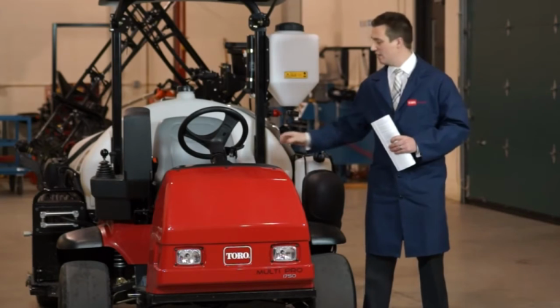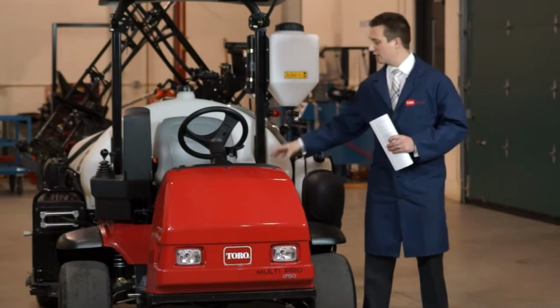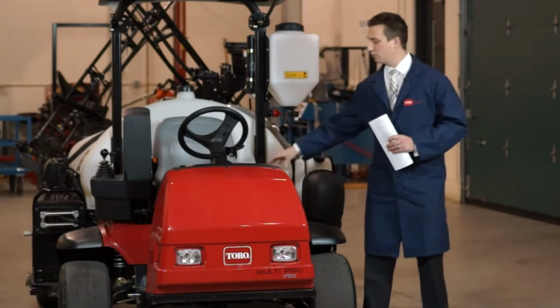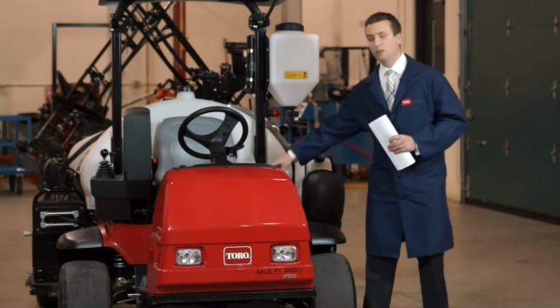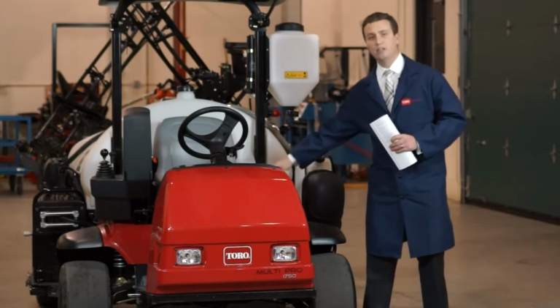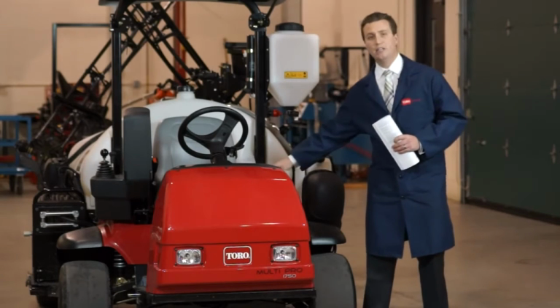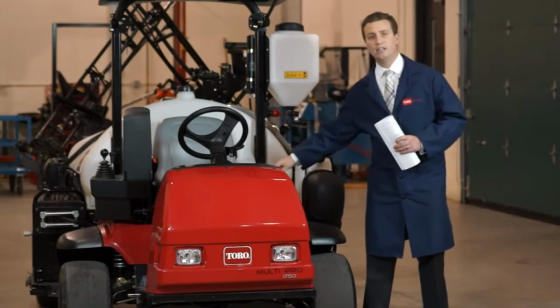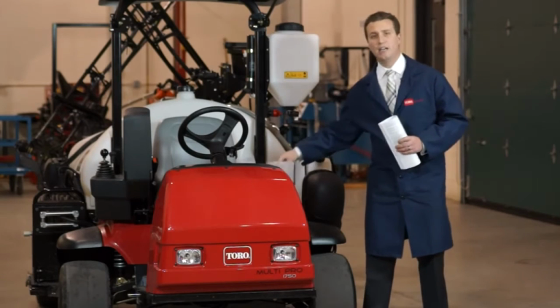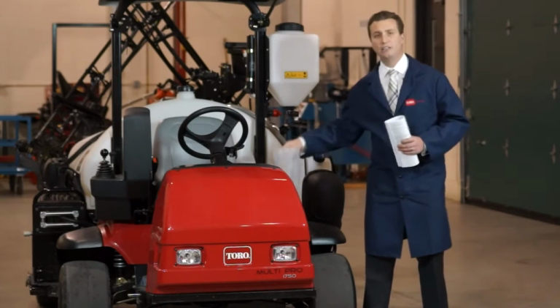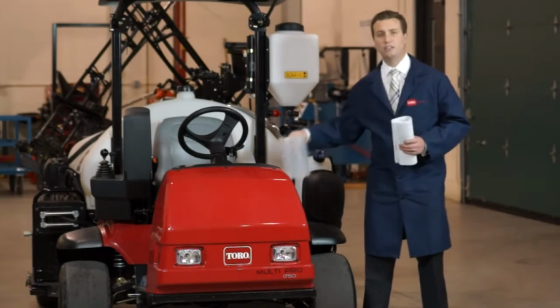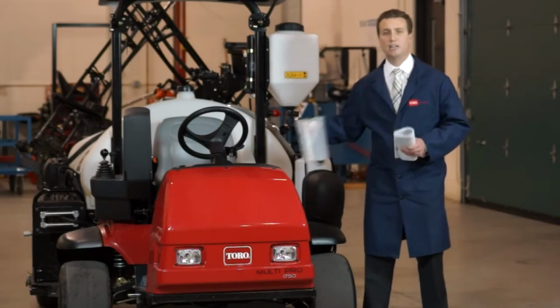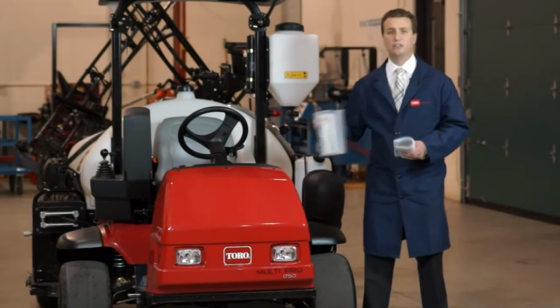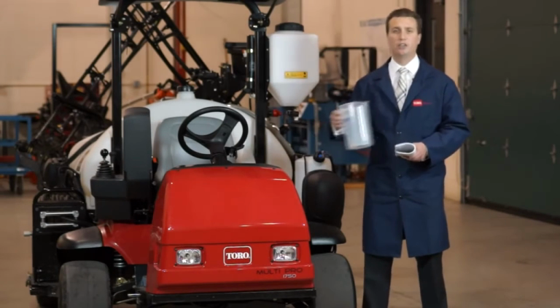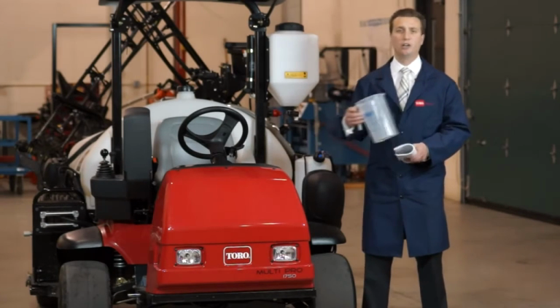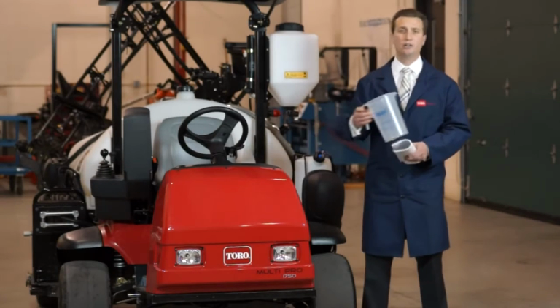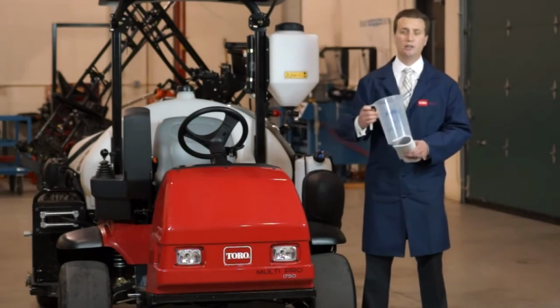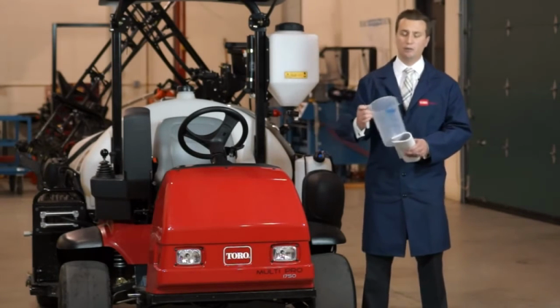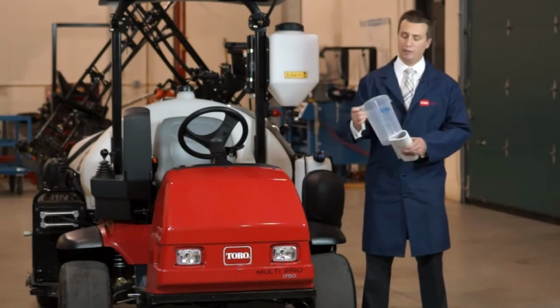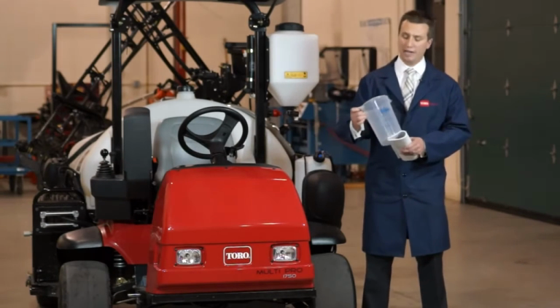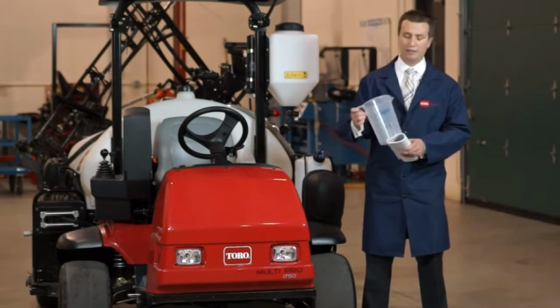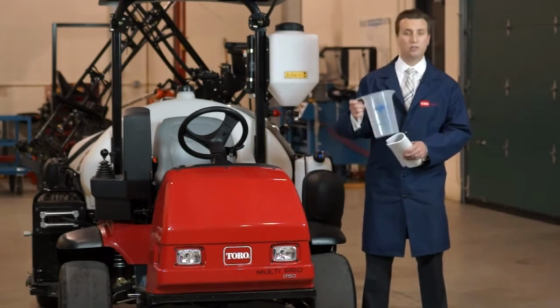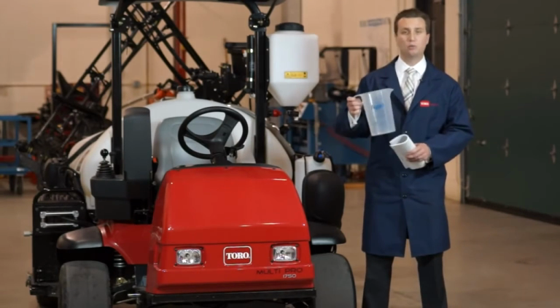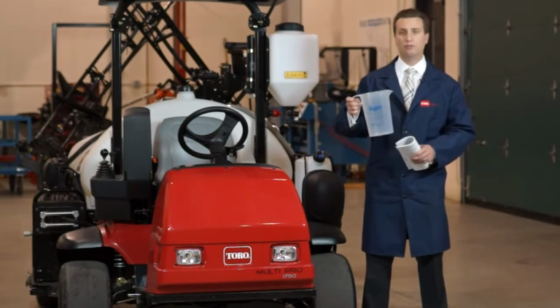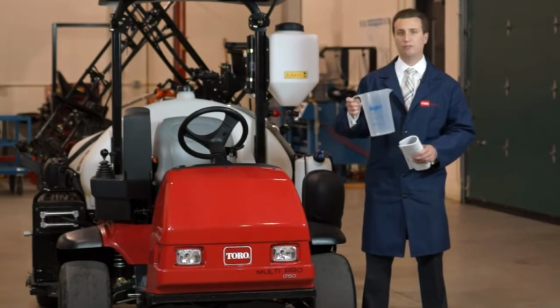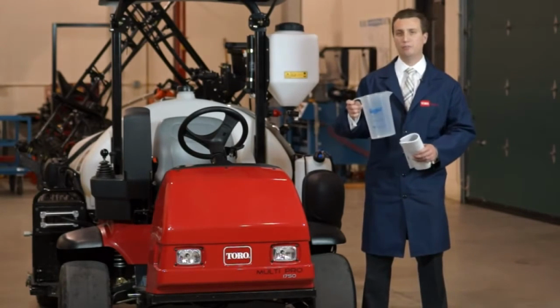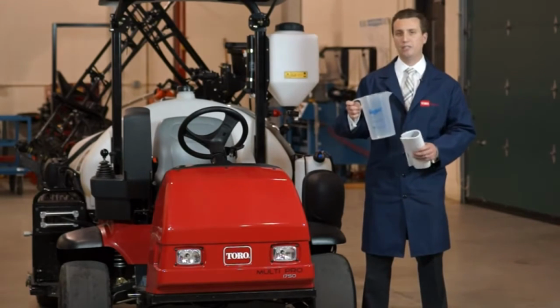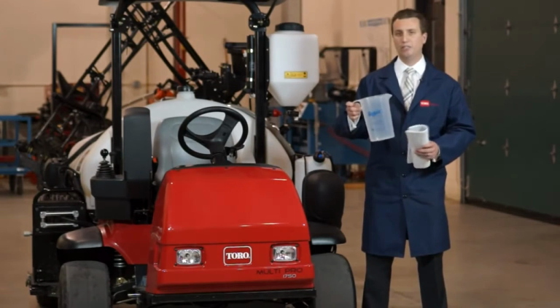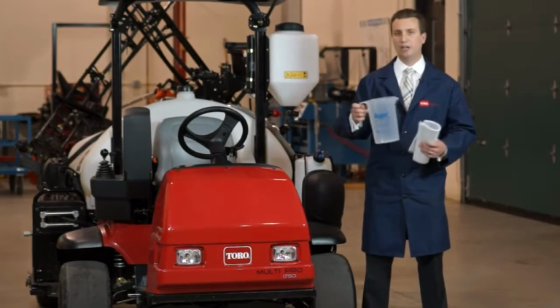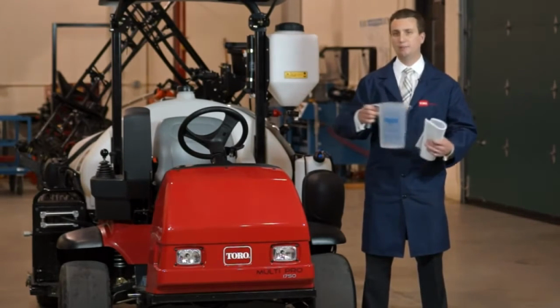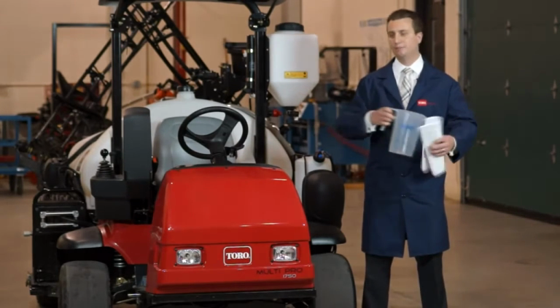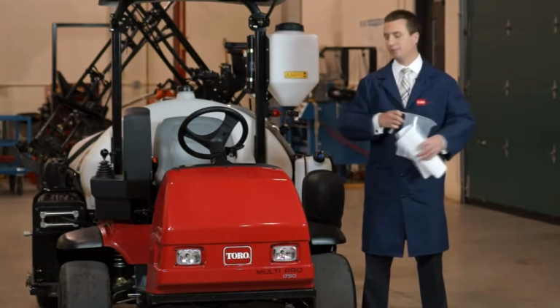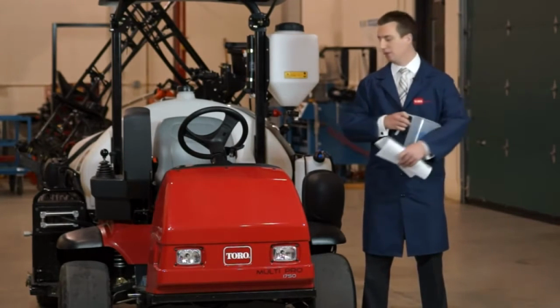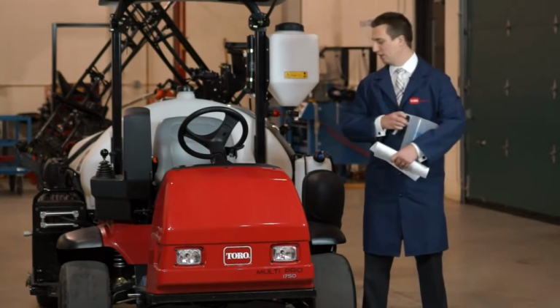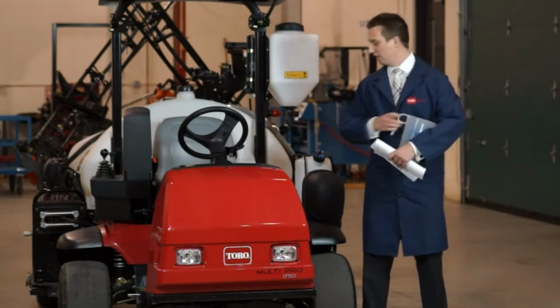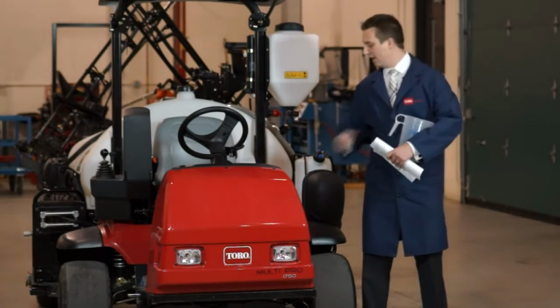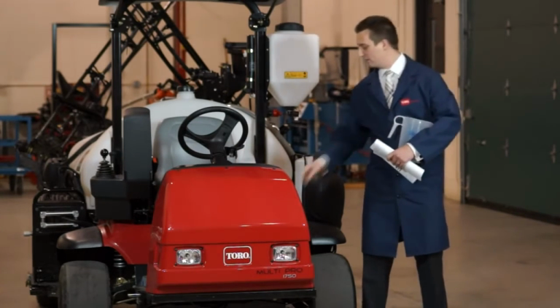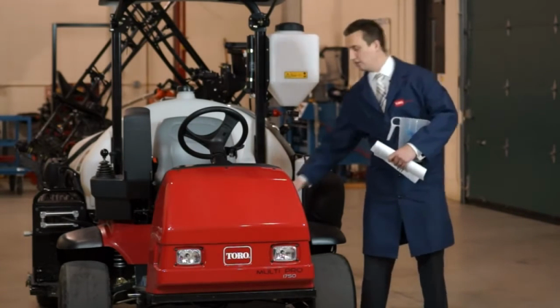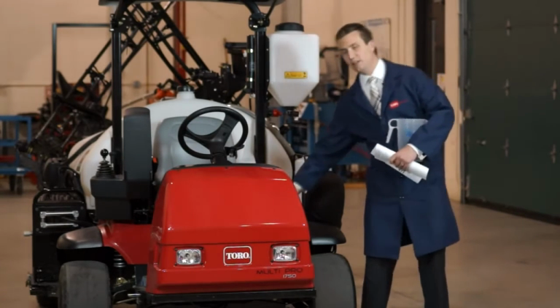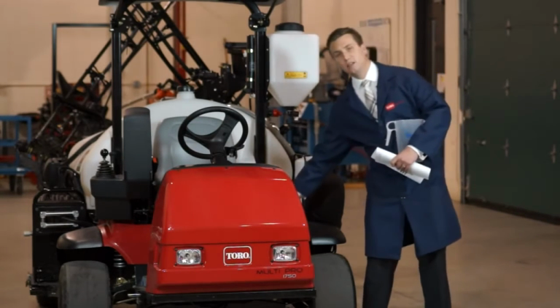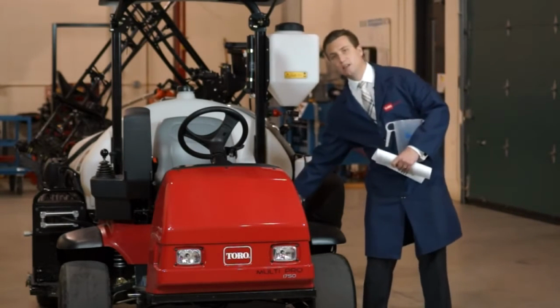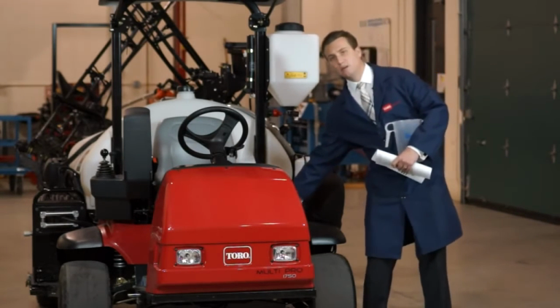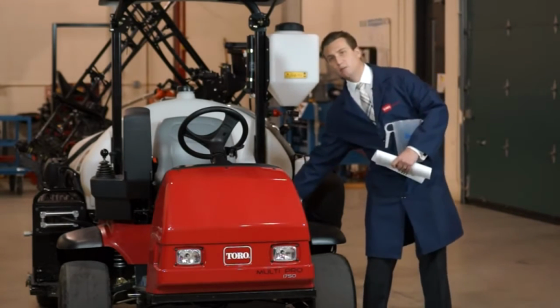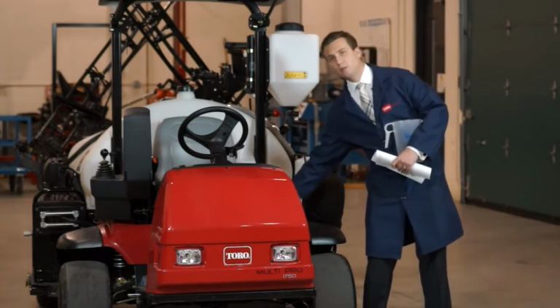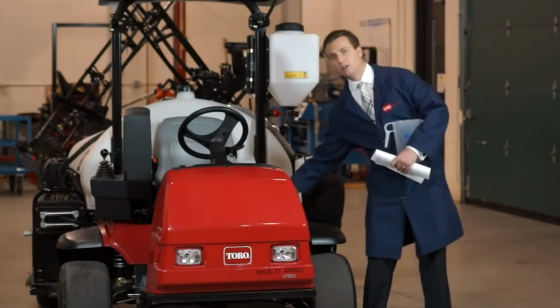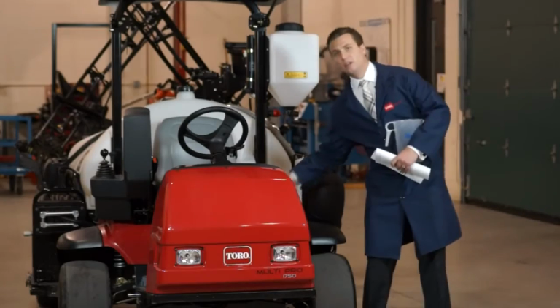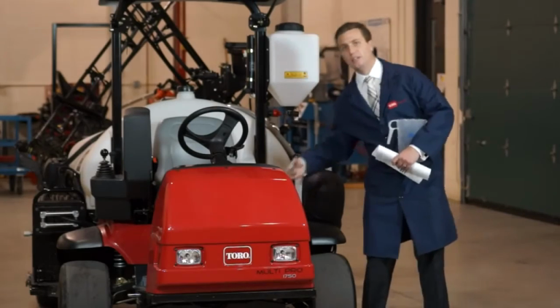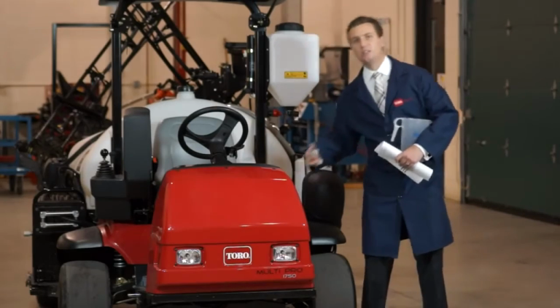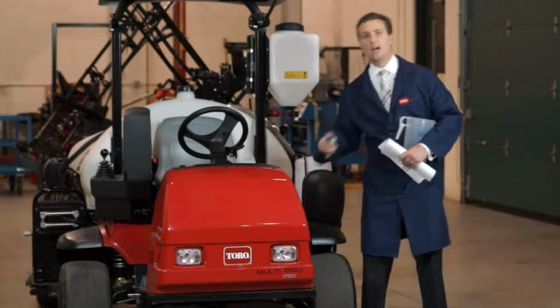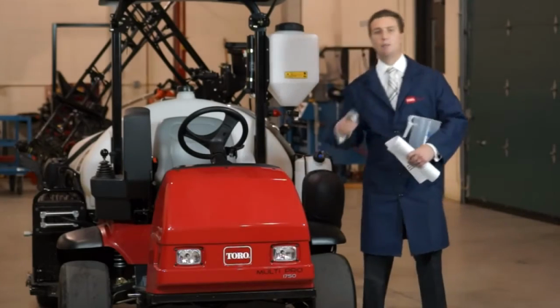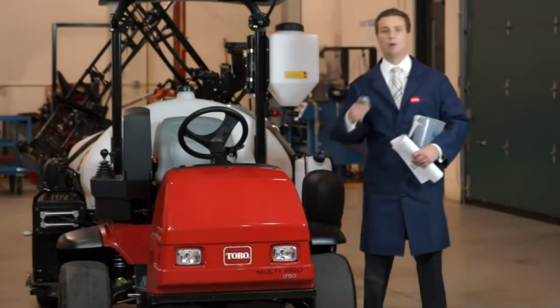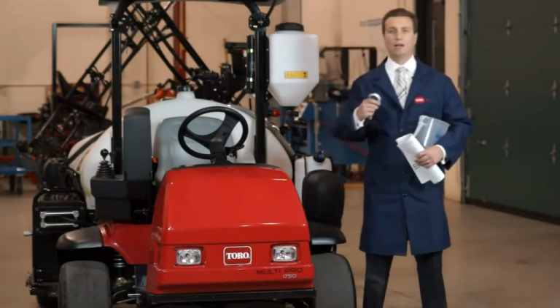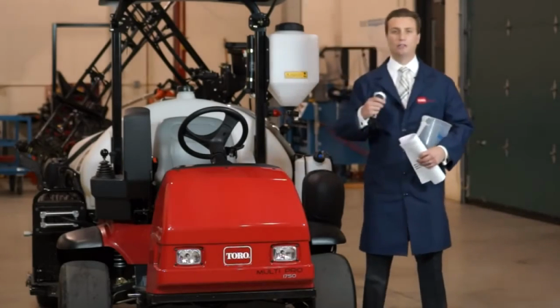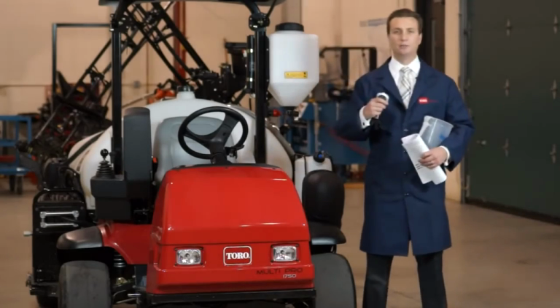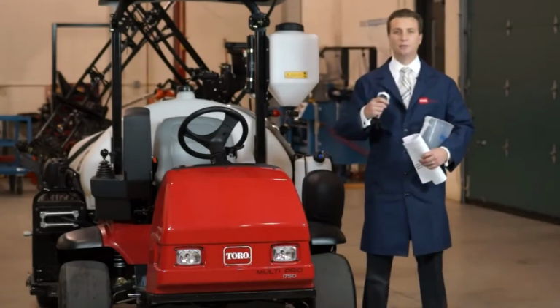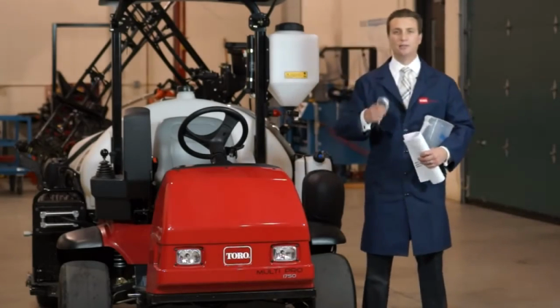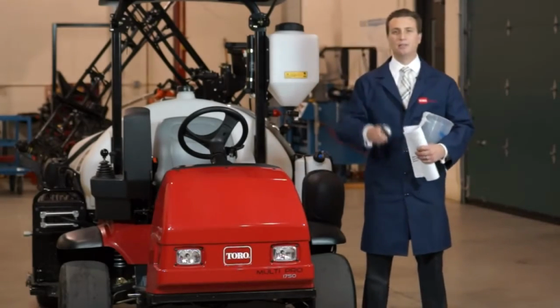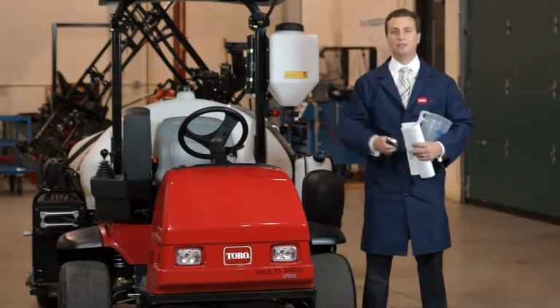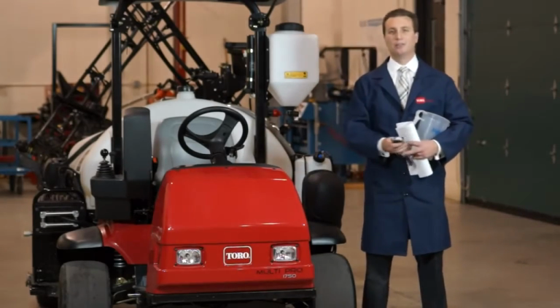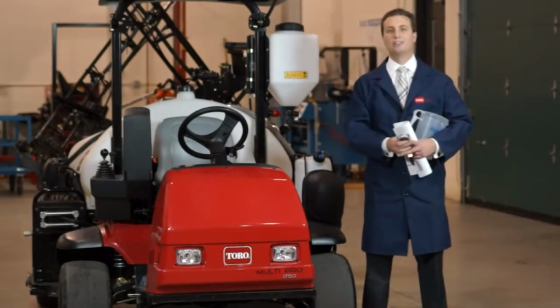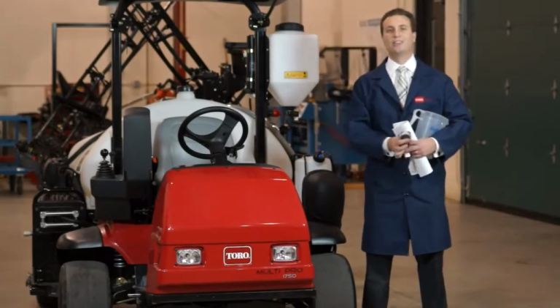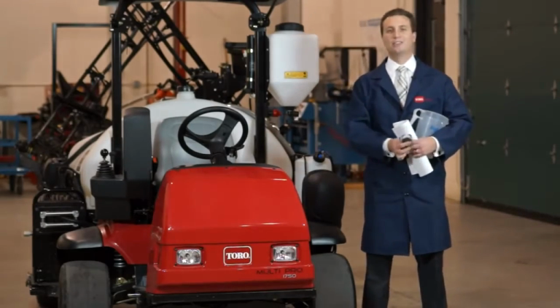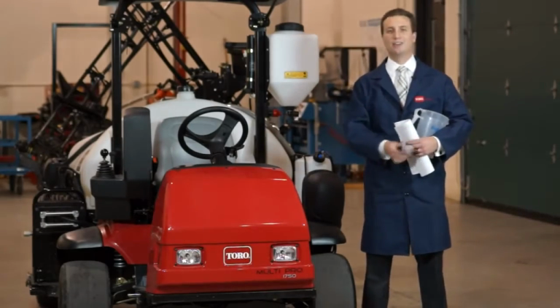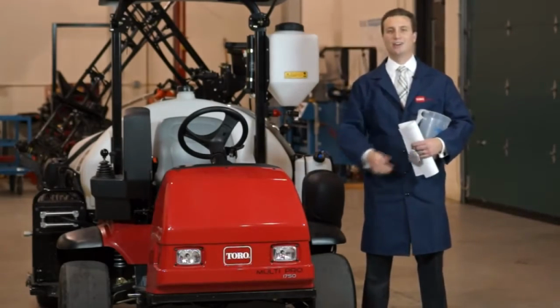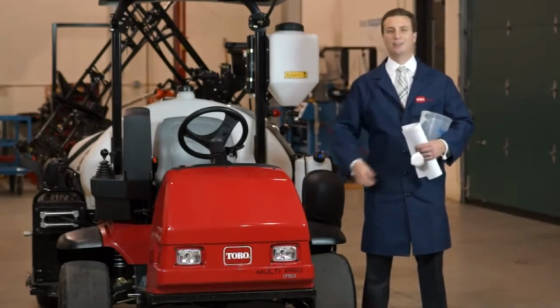Next we're going to need a catch test jug — we got this one from T-Jet. Lastly, we're going to need a stopwatch. So let's get started.